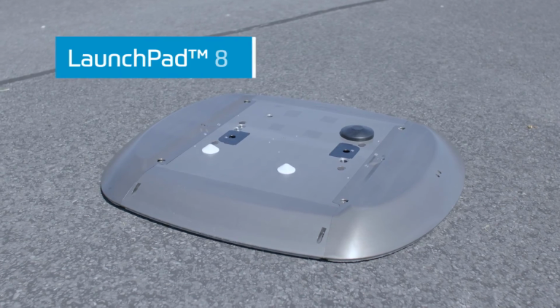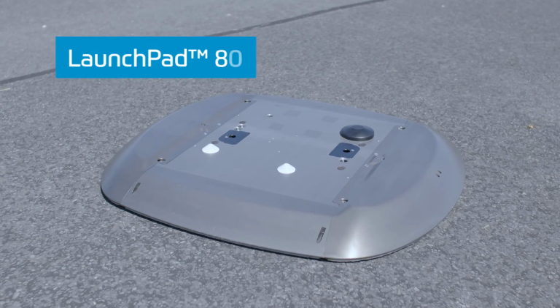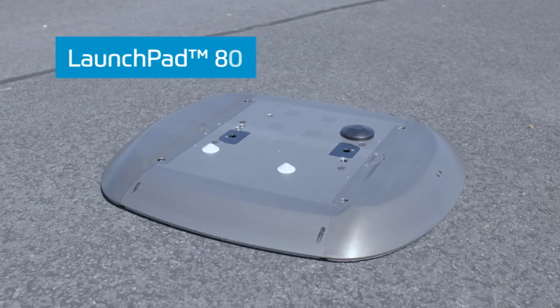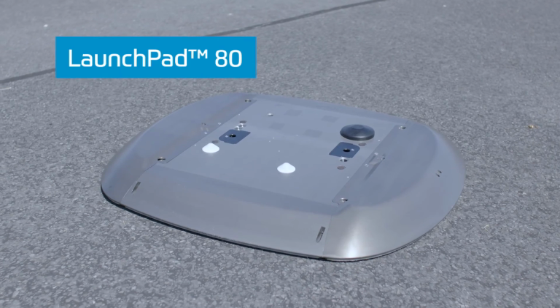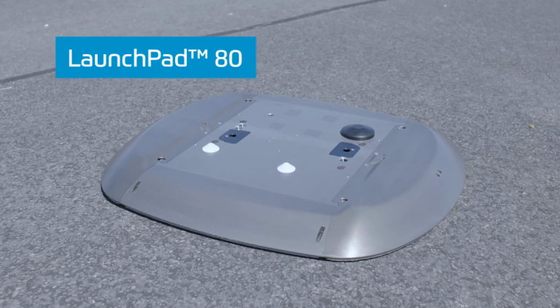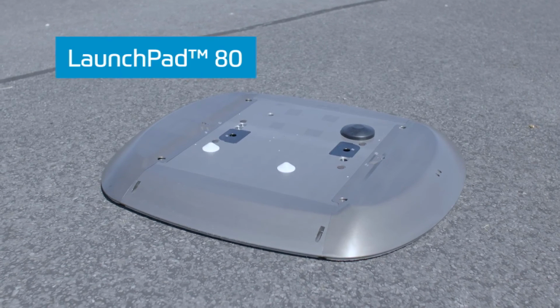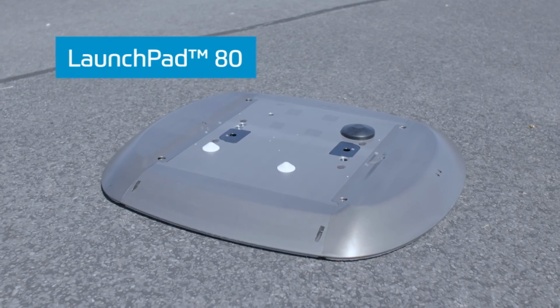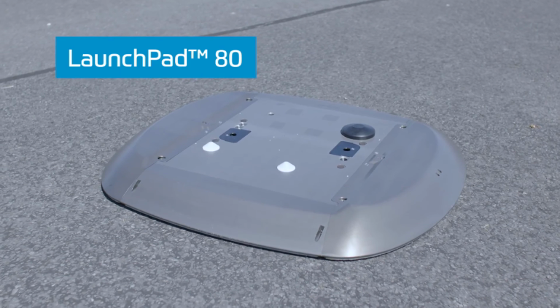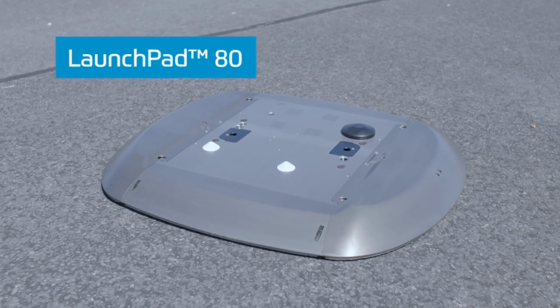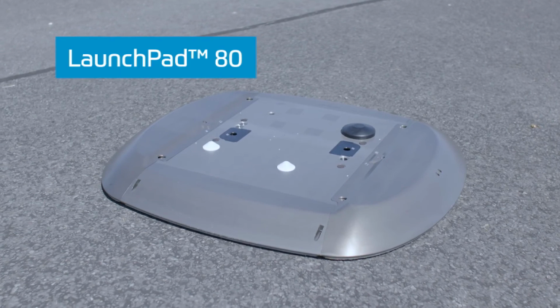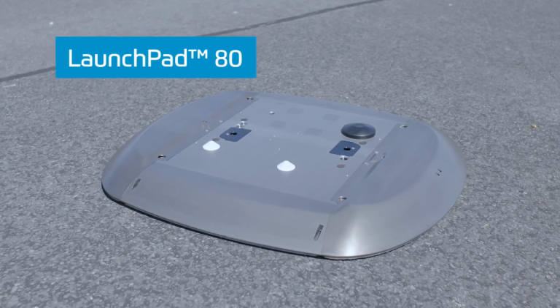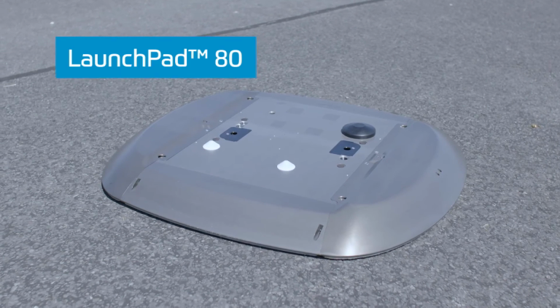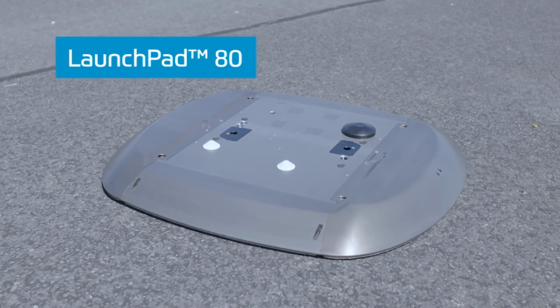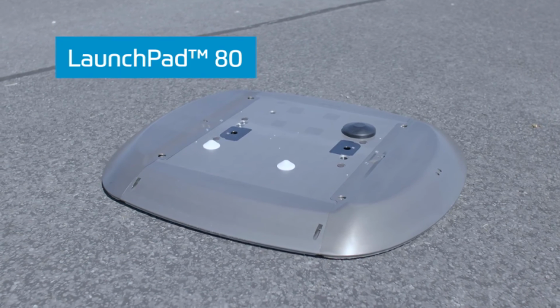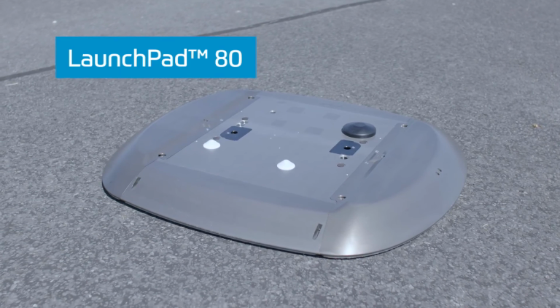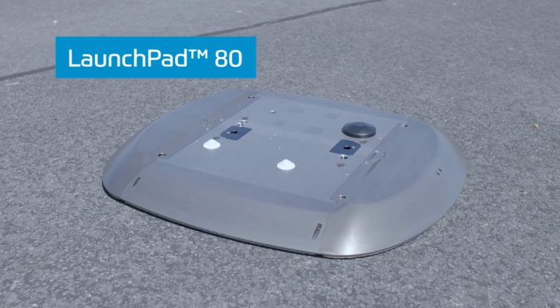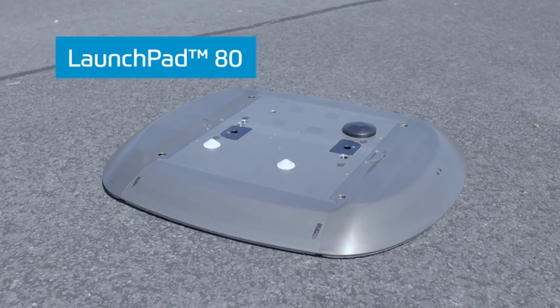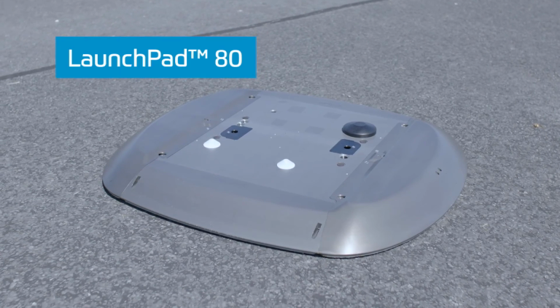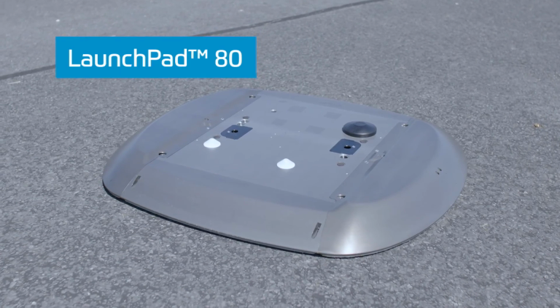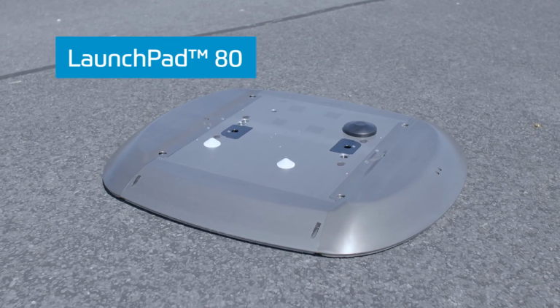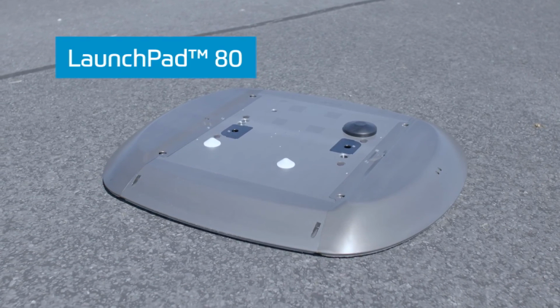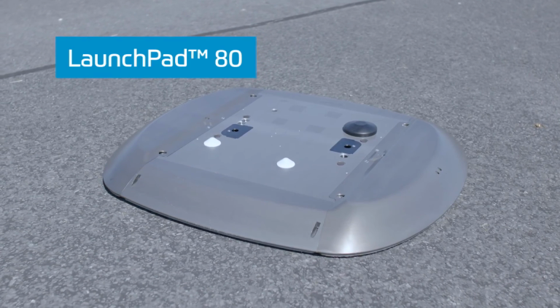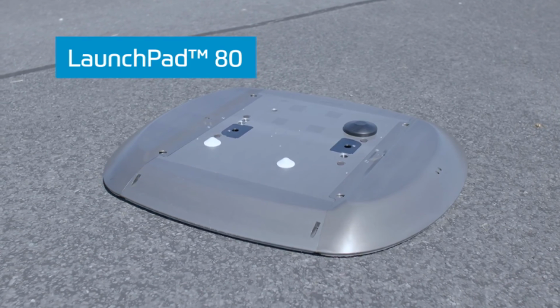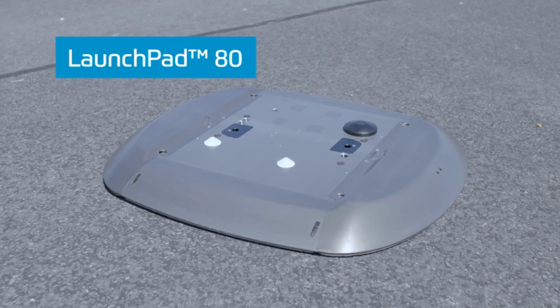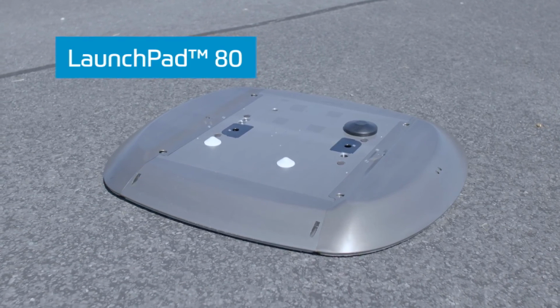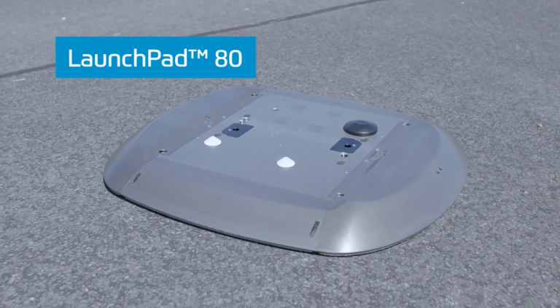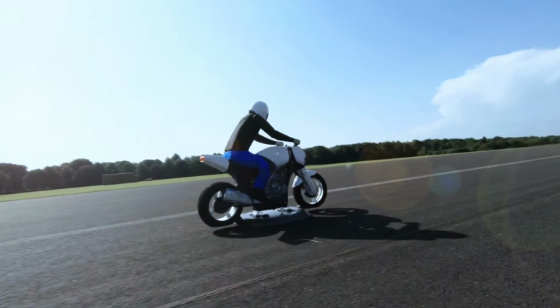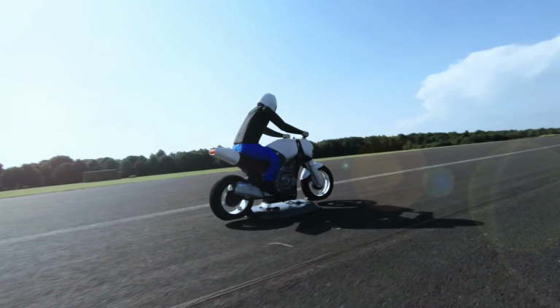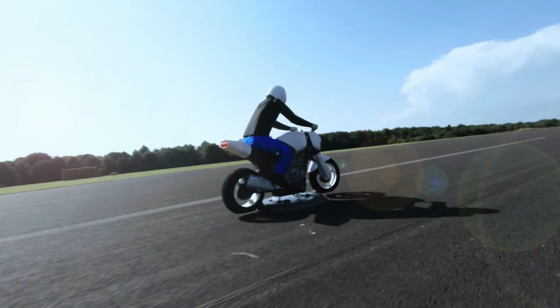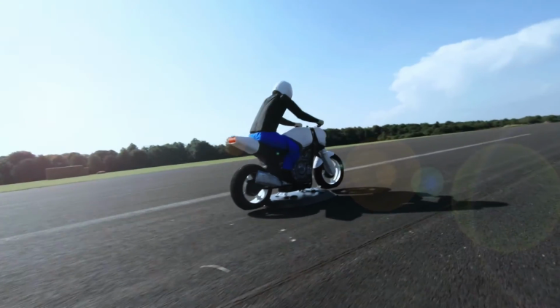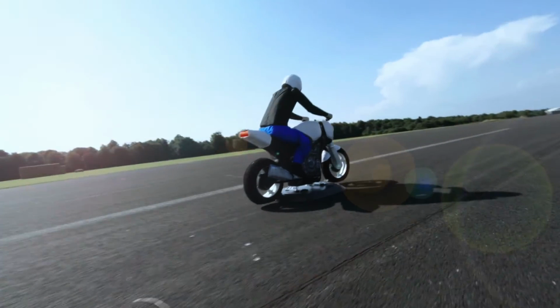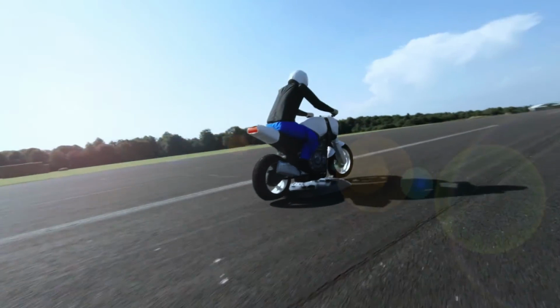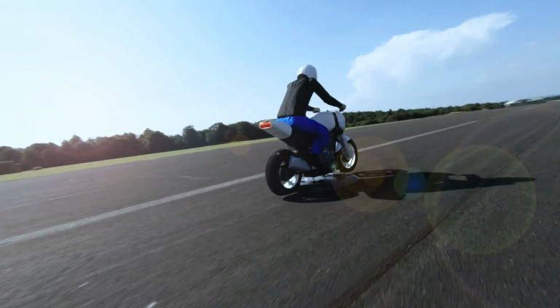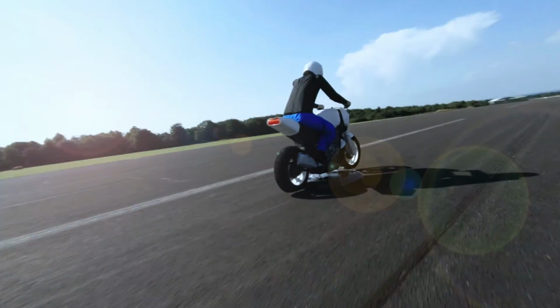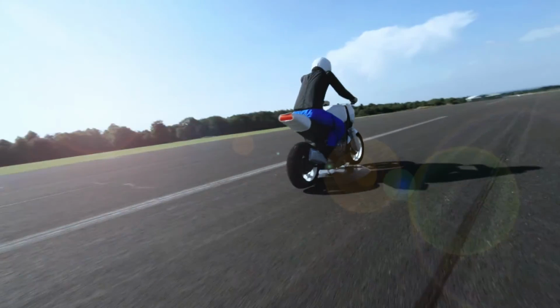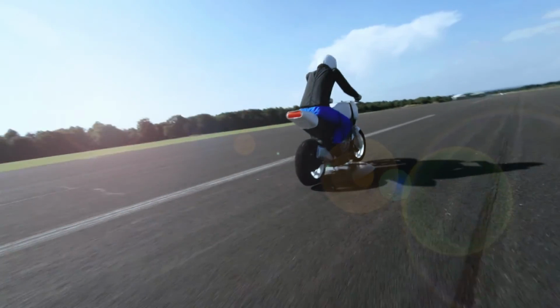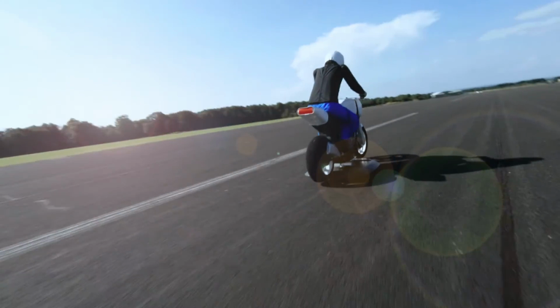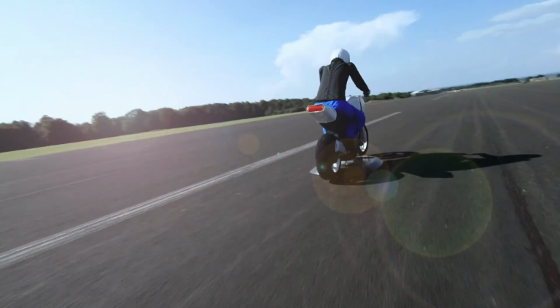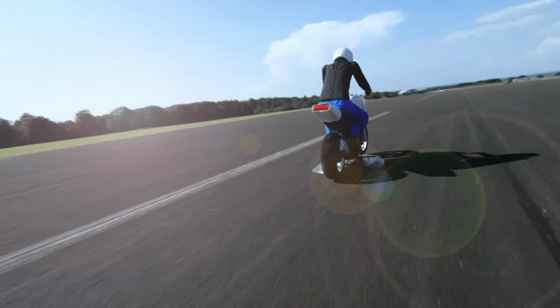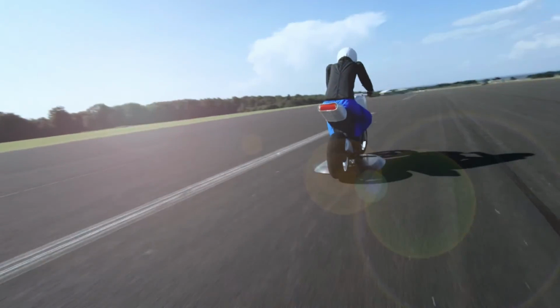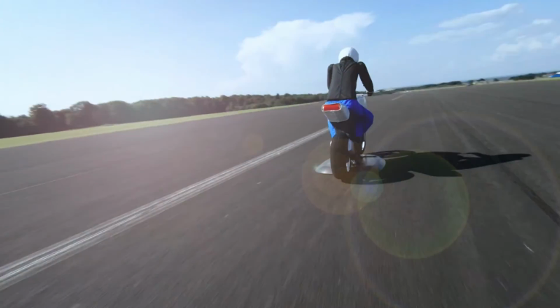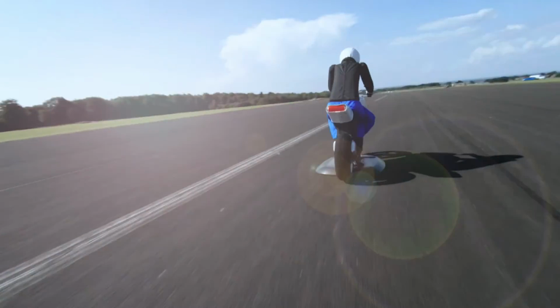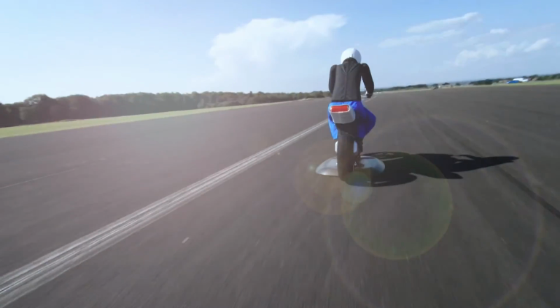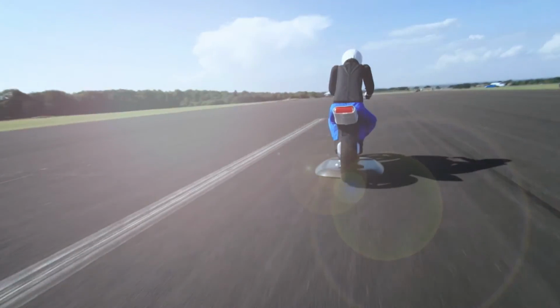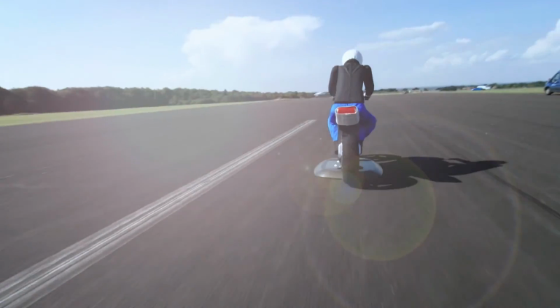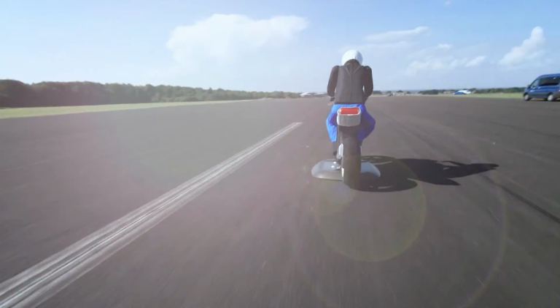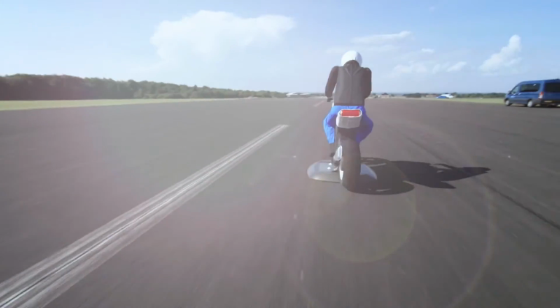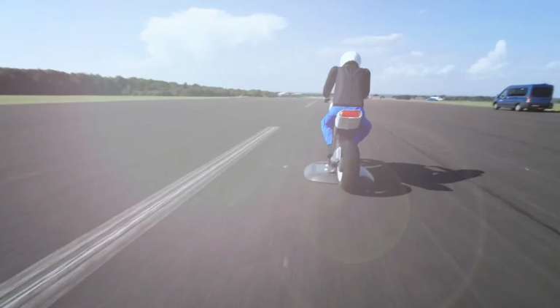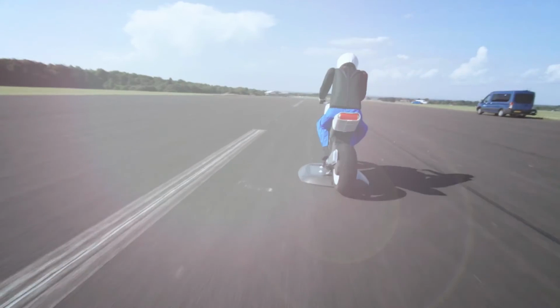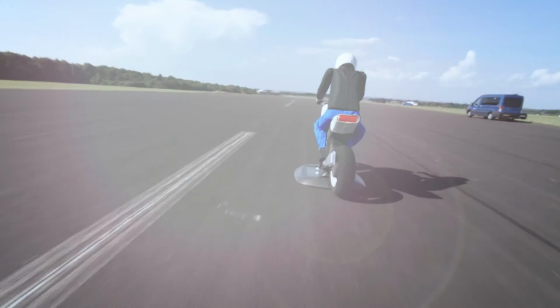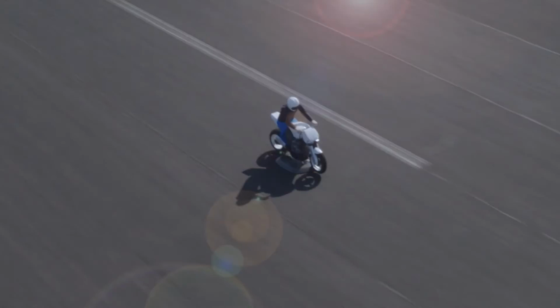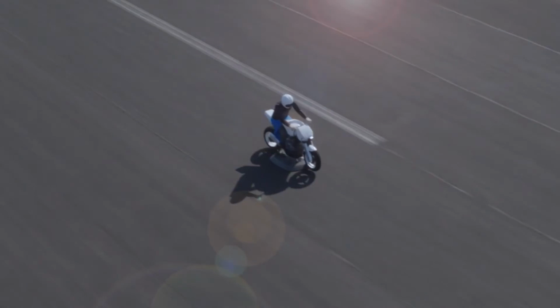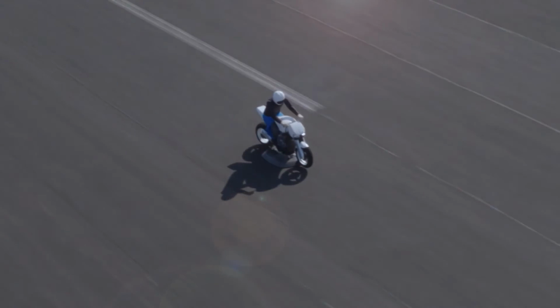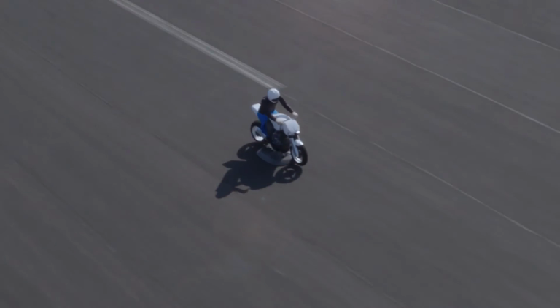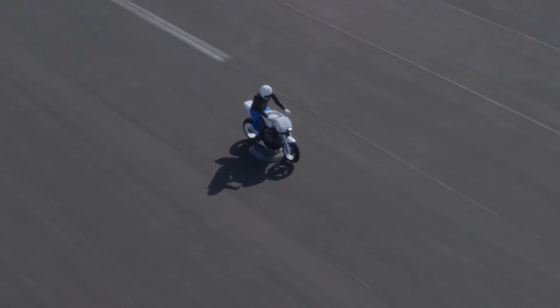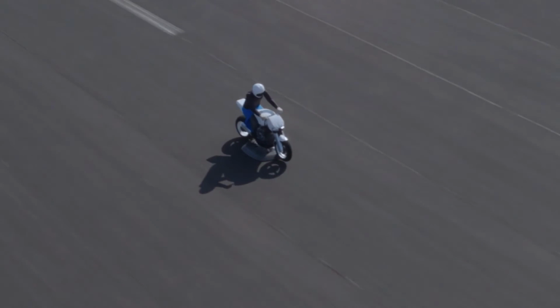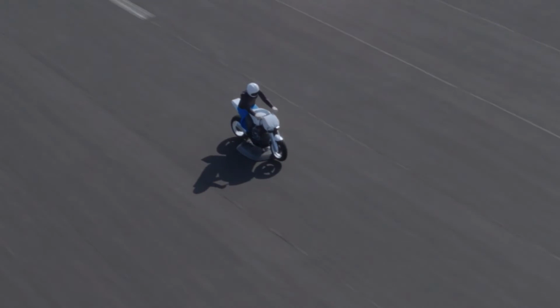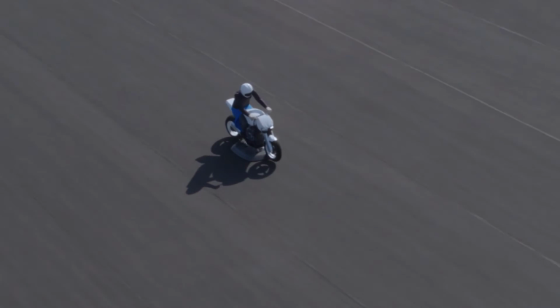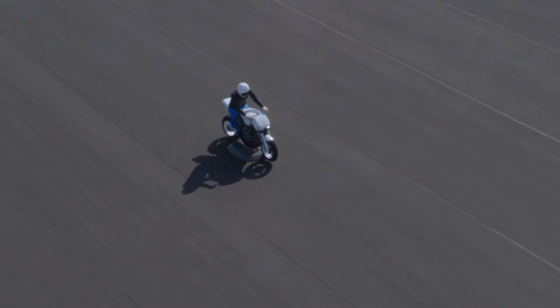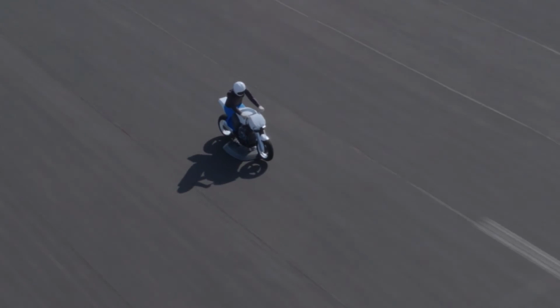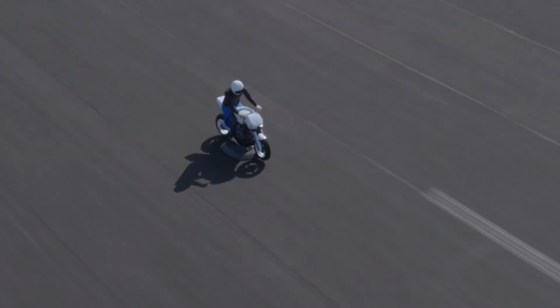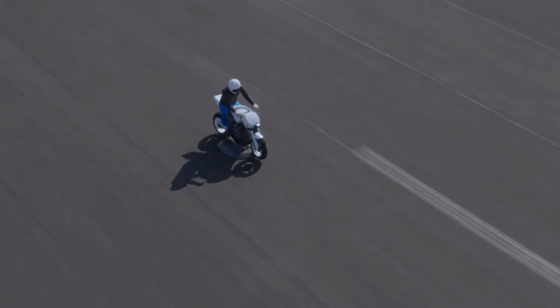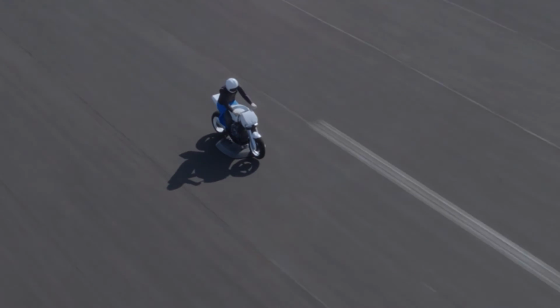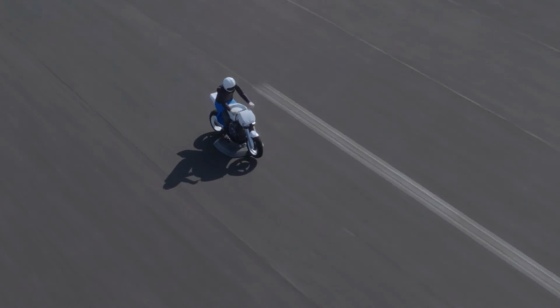Launchpad 80 — the only VRU platform you need for motorcycle and moped testing.